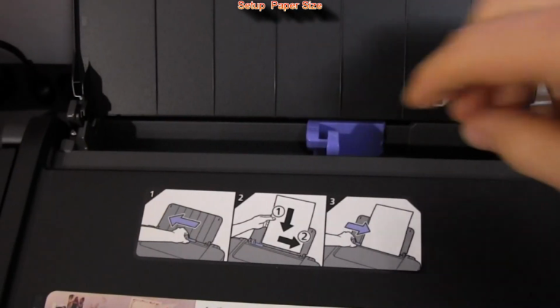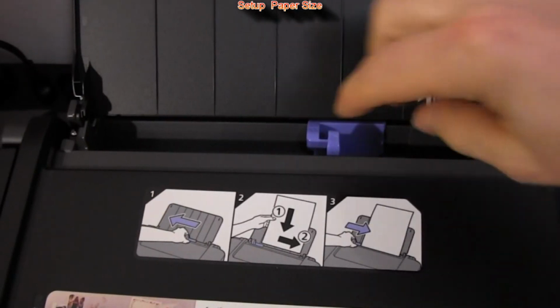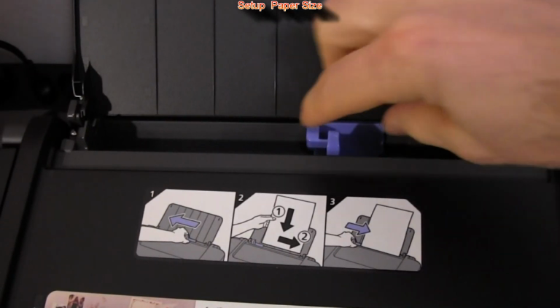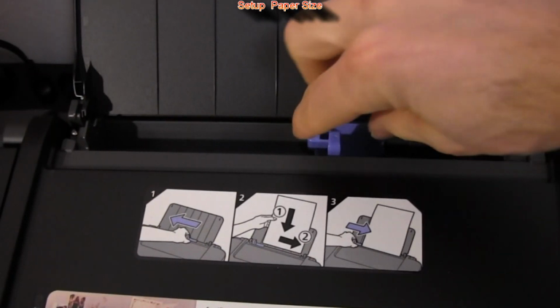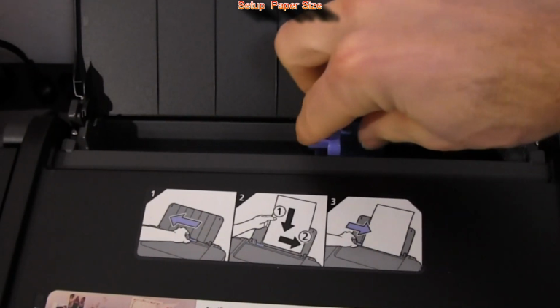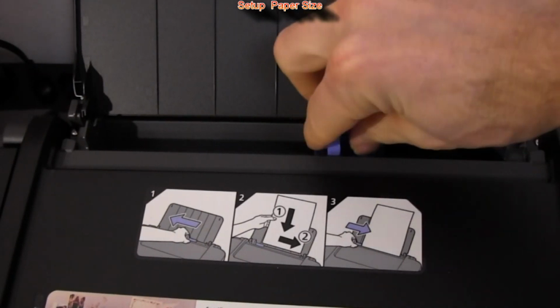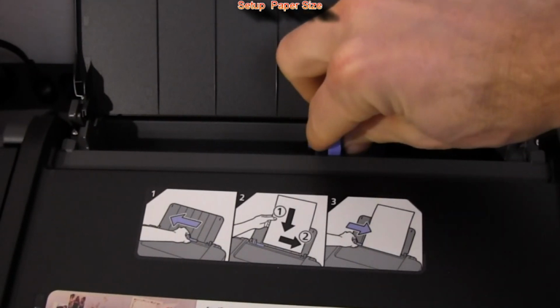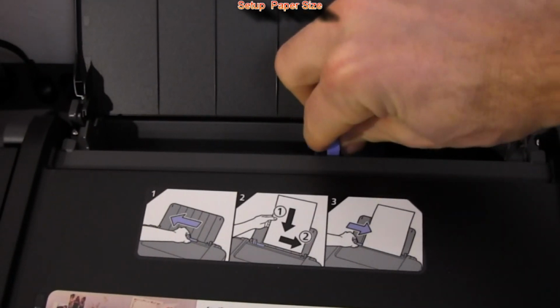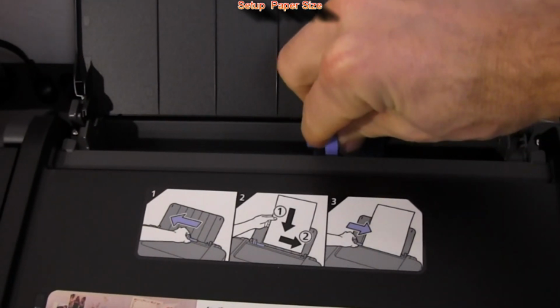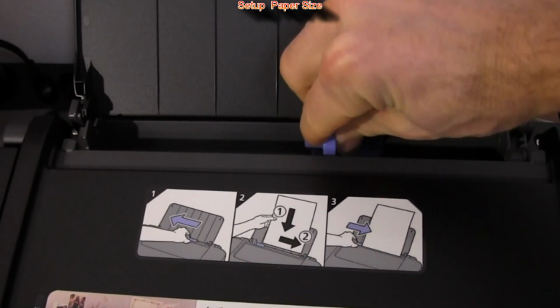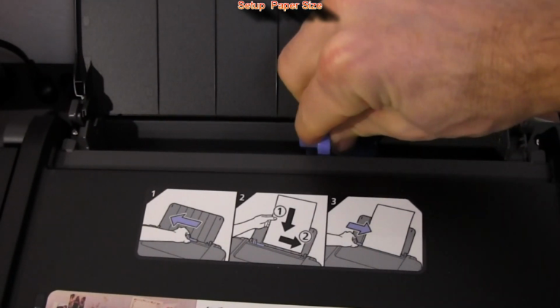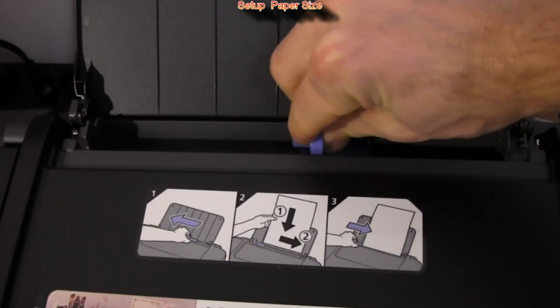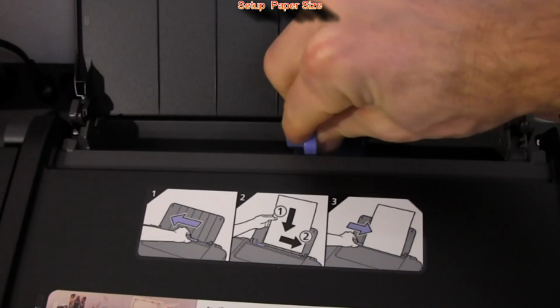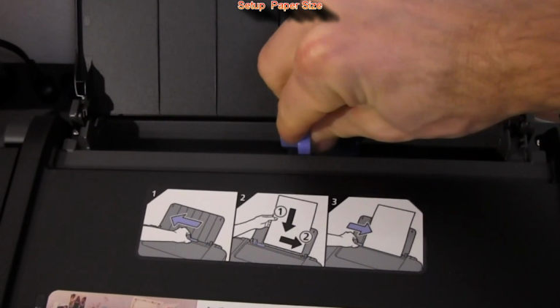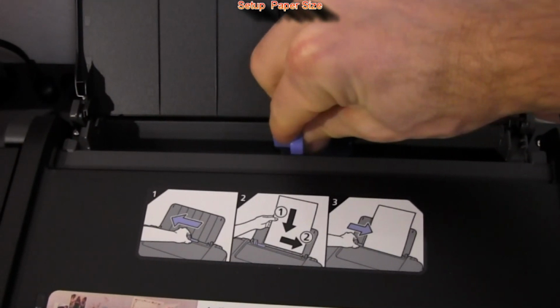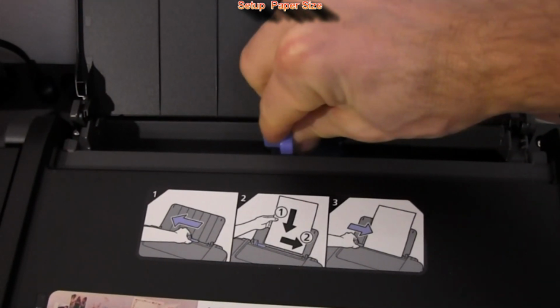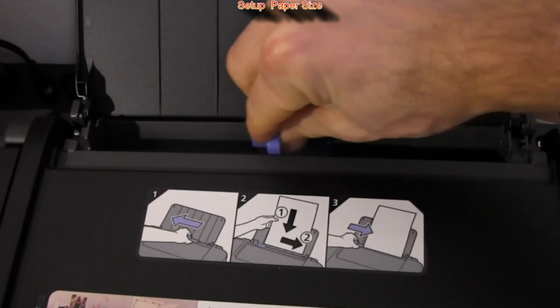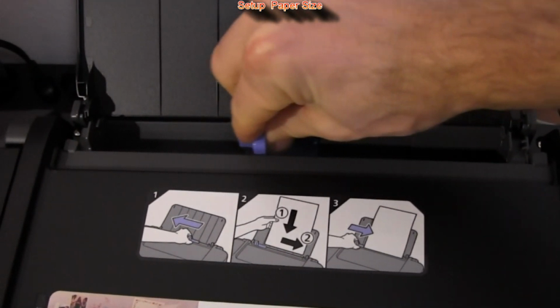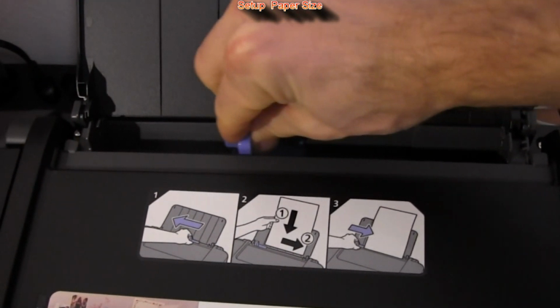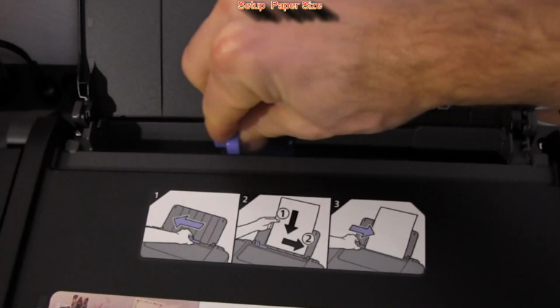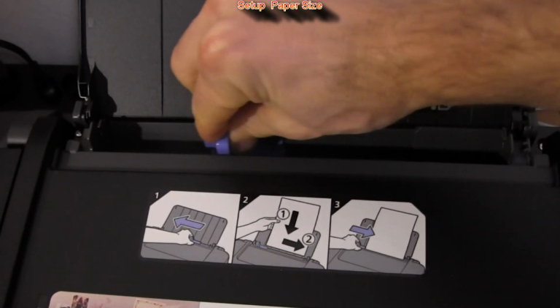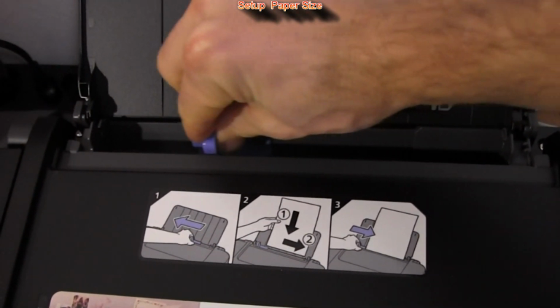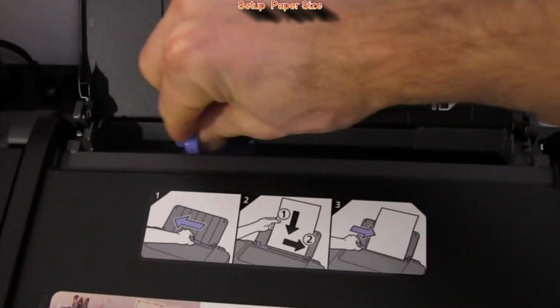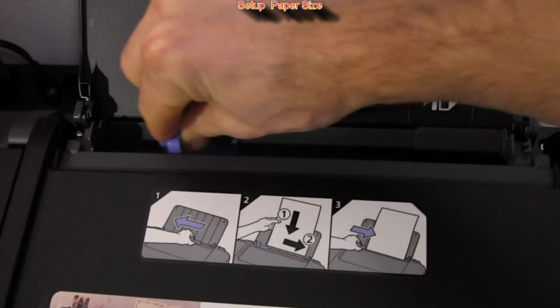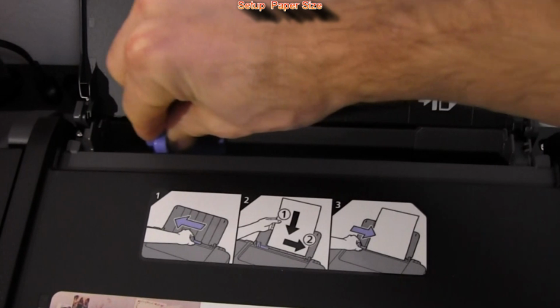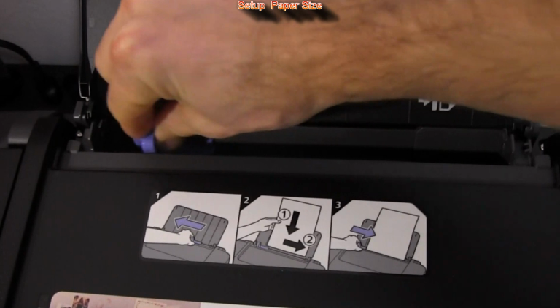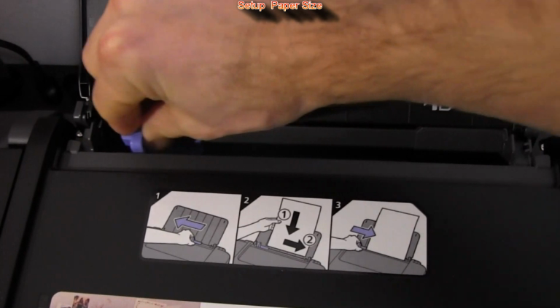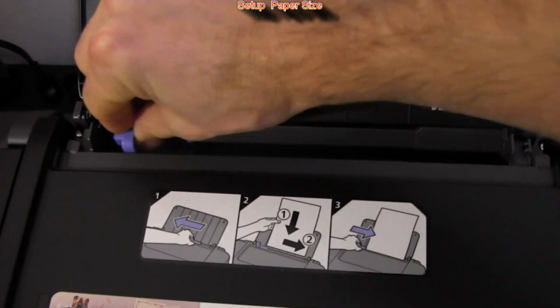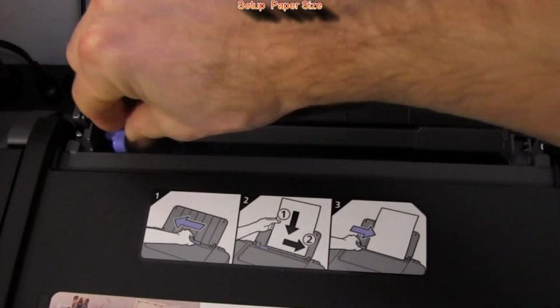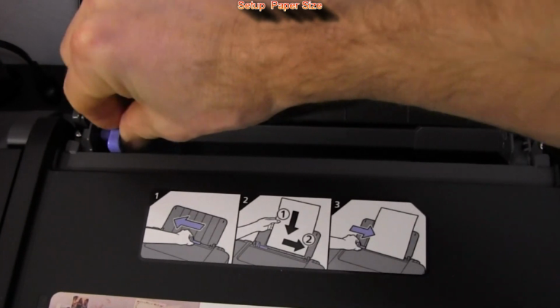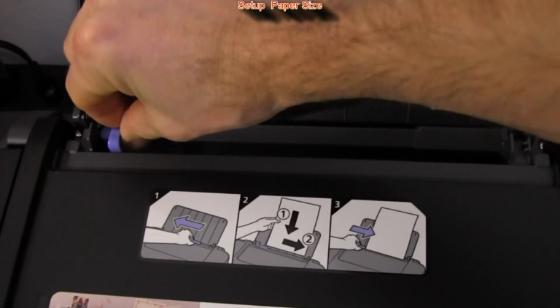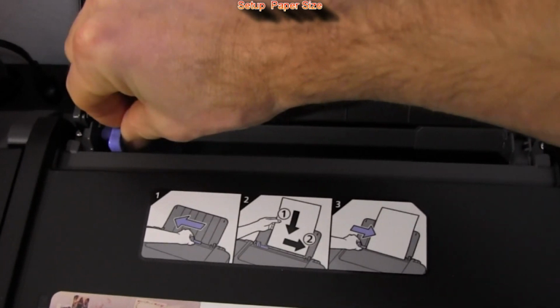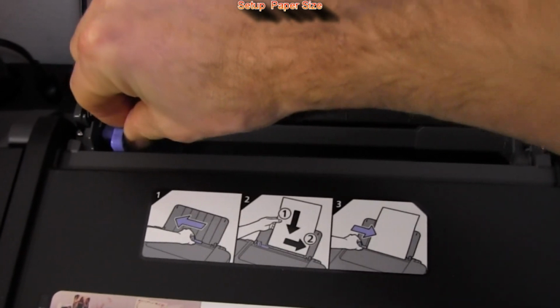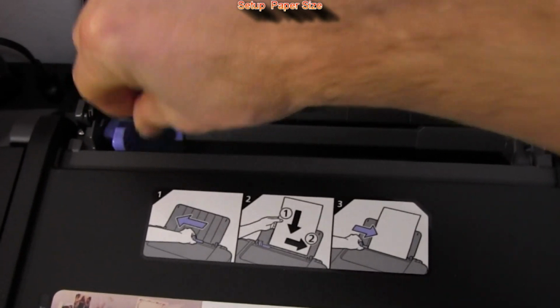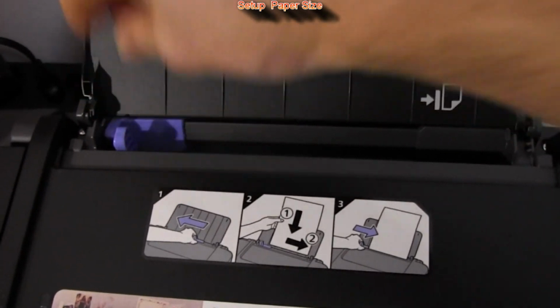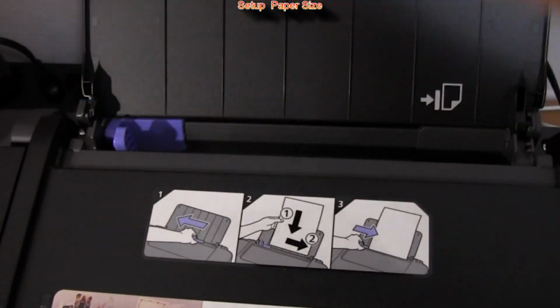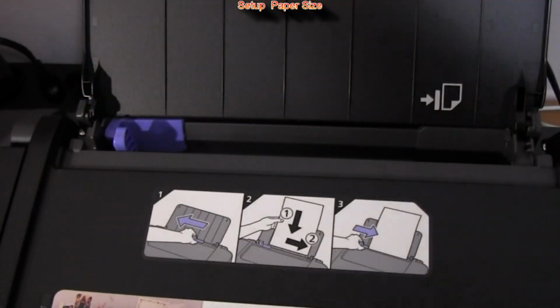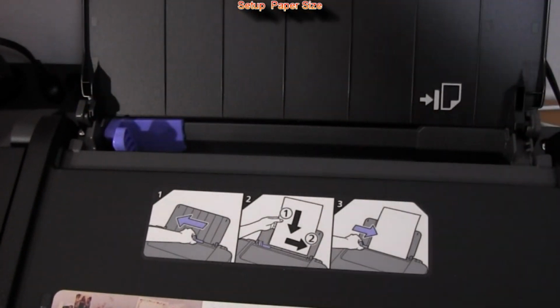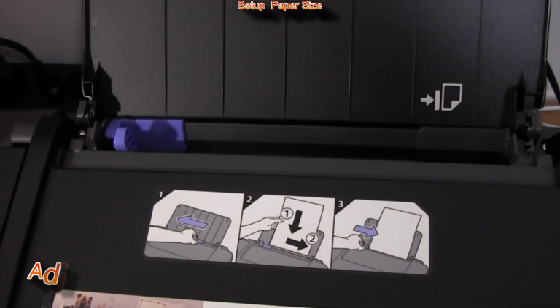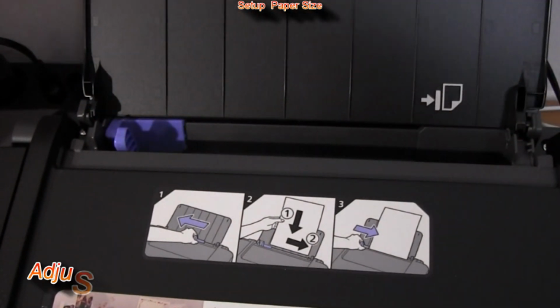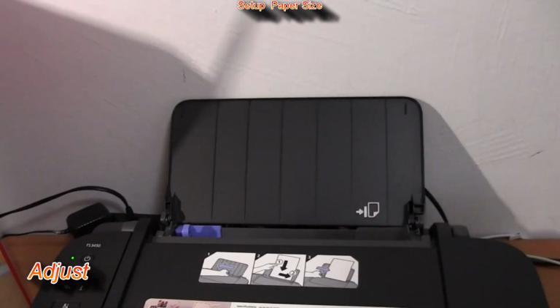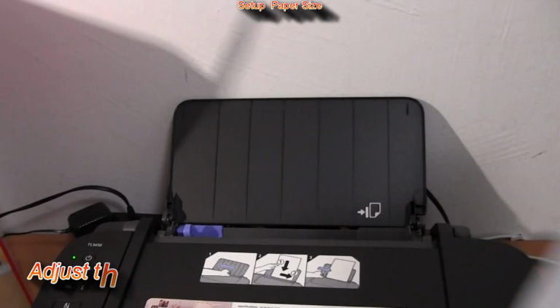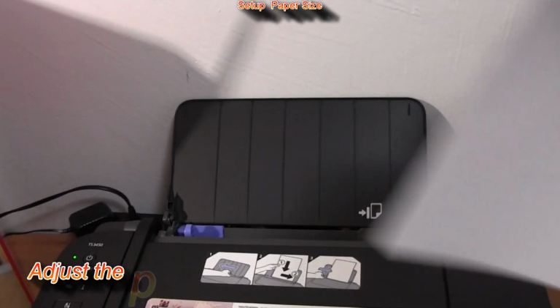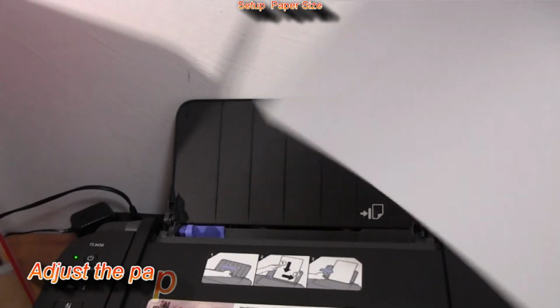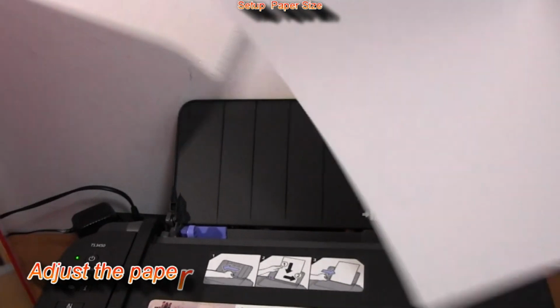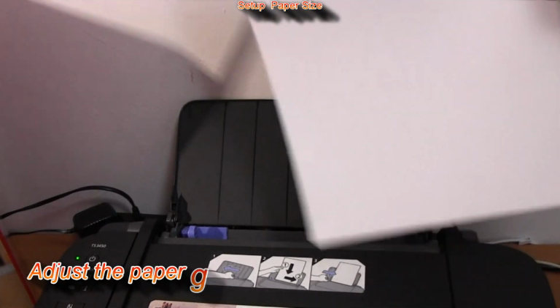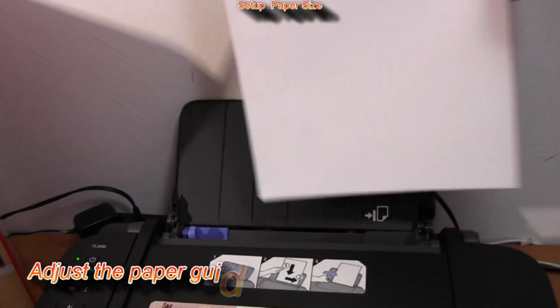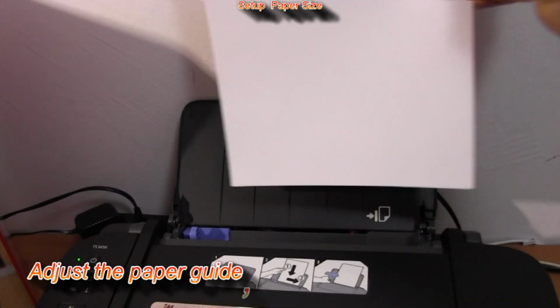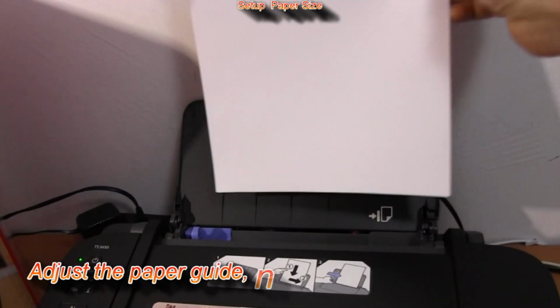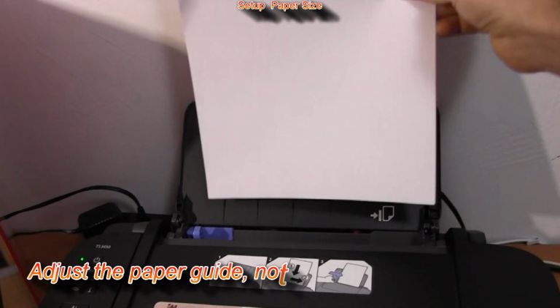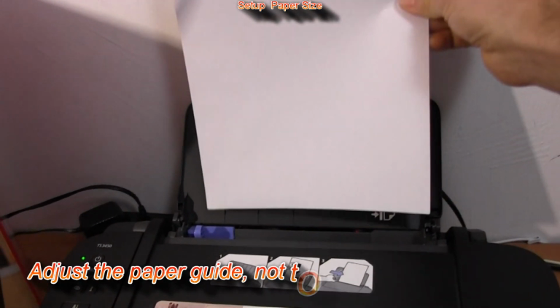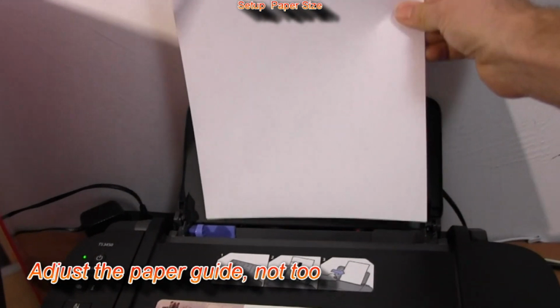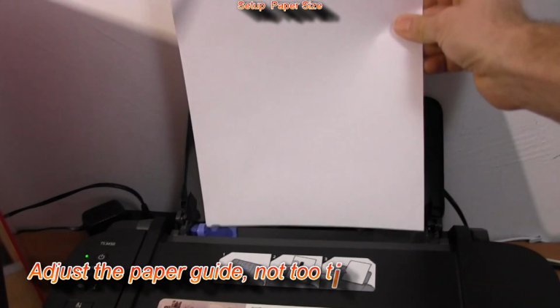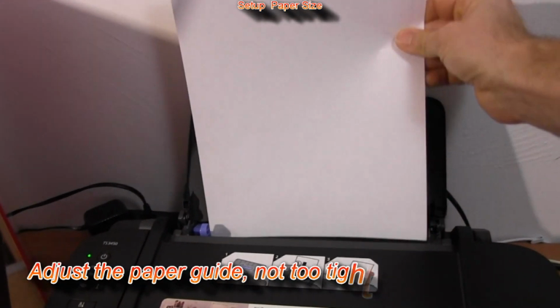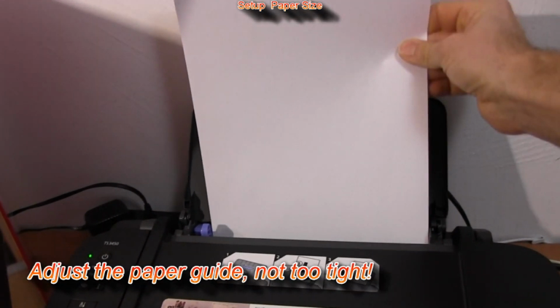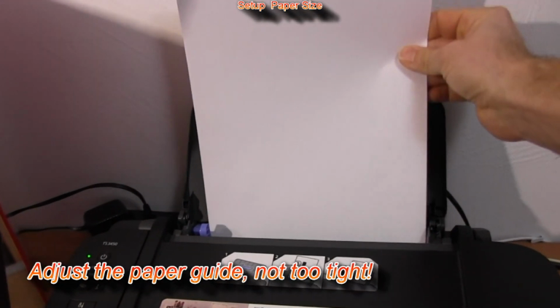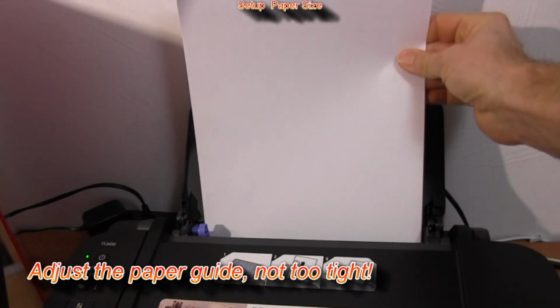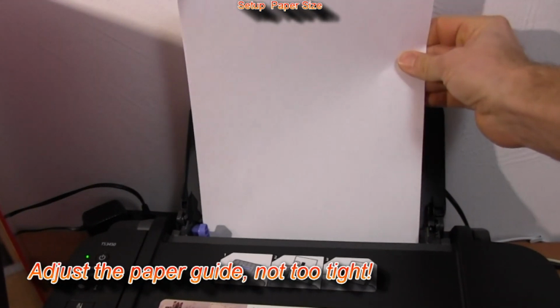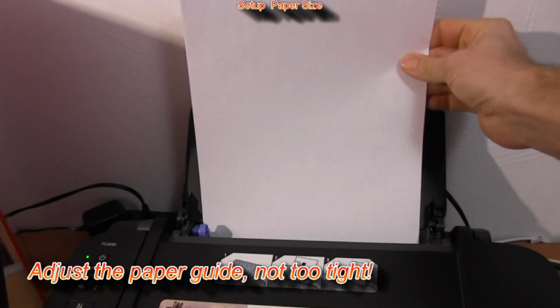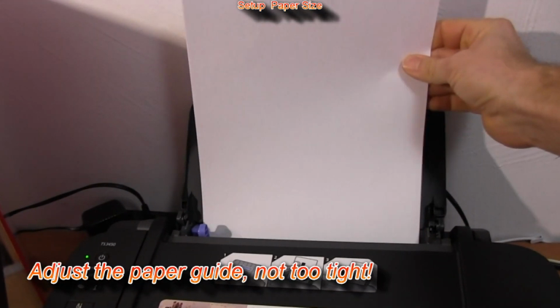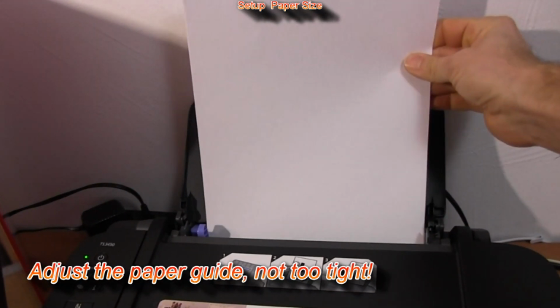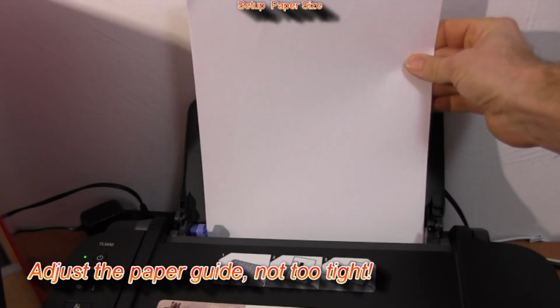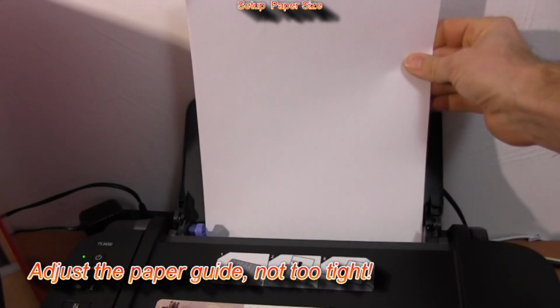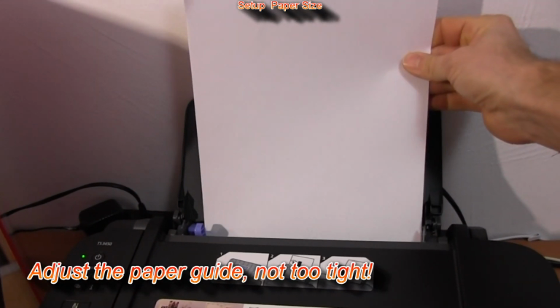Here I set up the paper and select the correct size on the LCD screen.